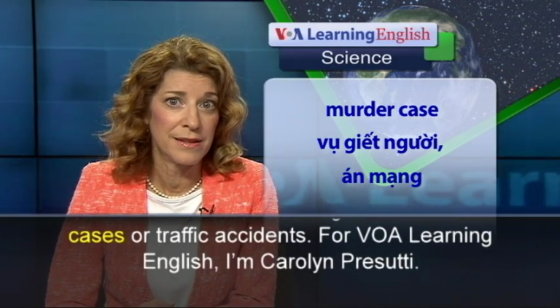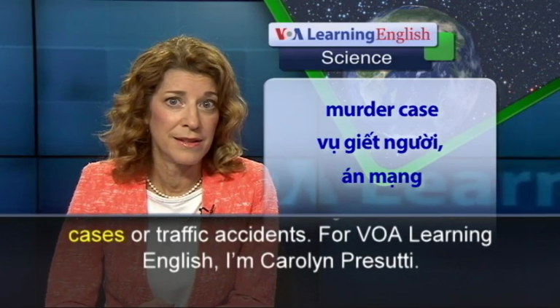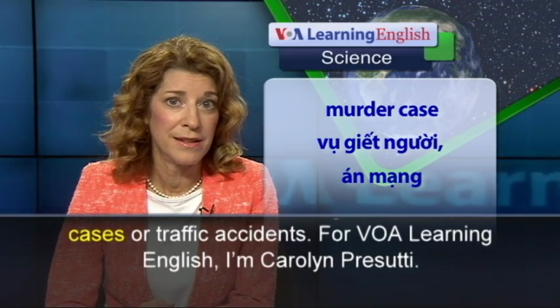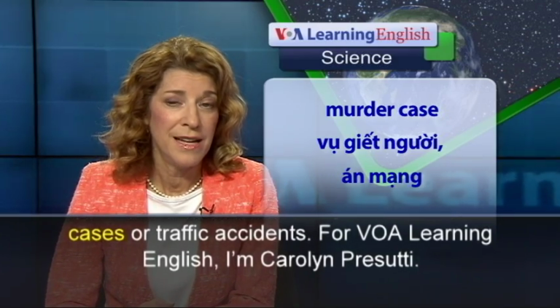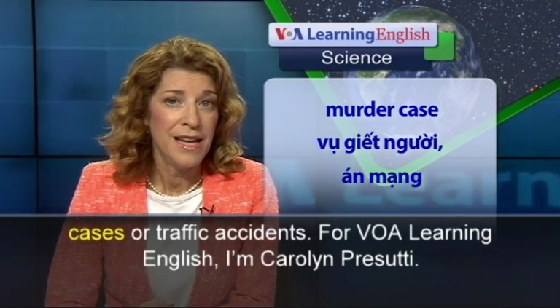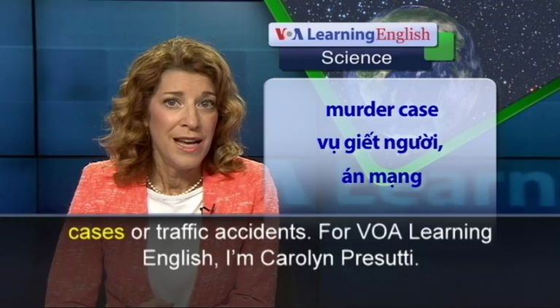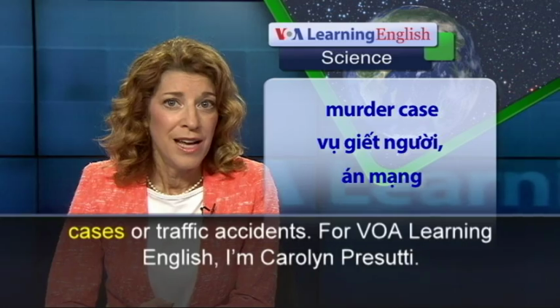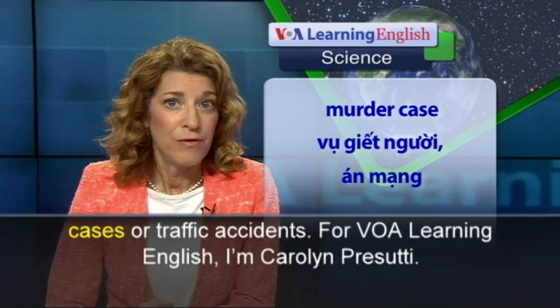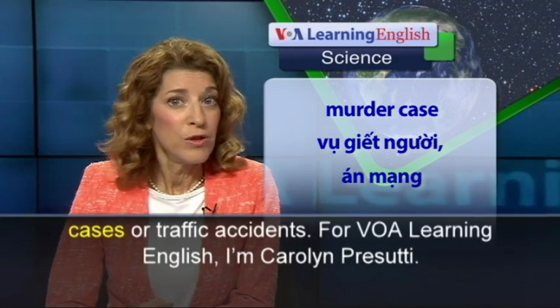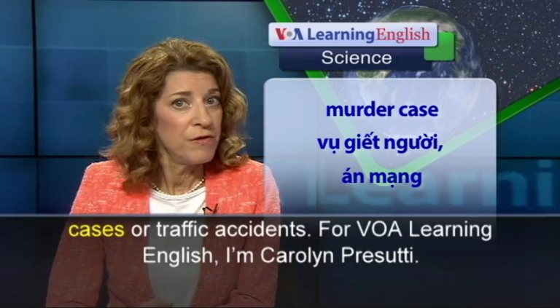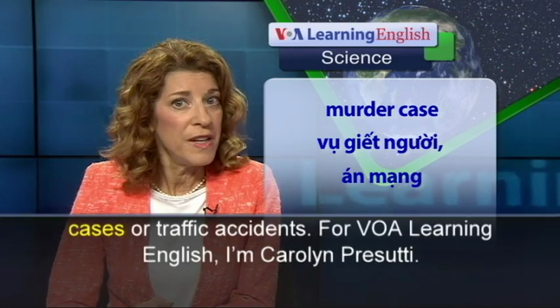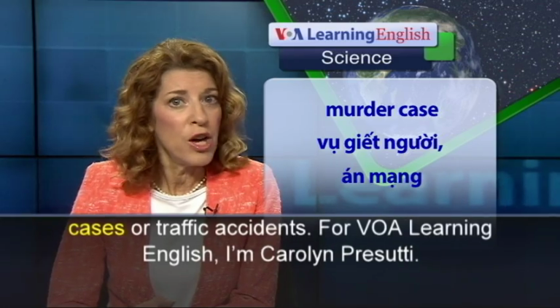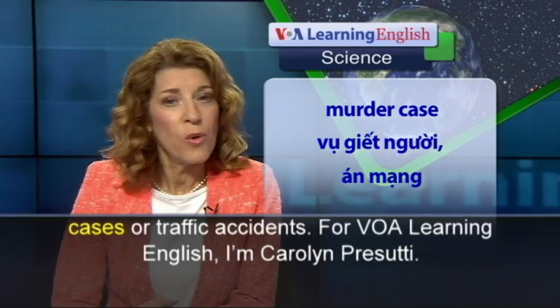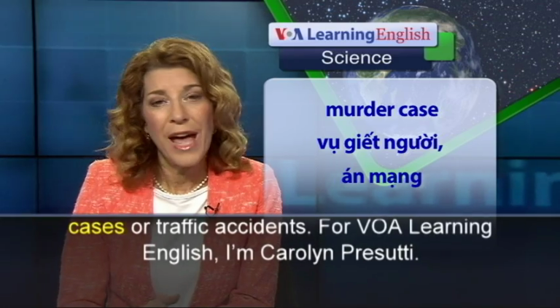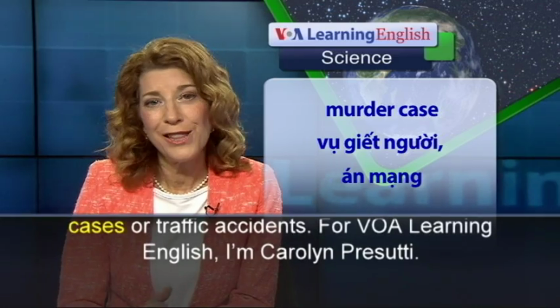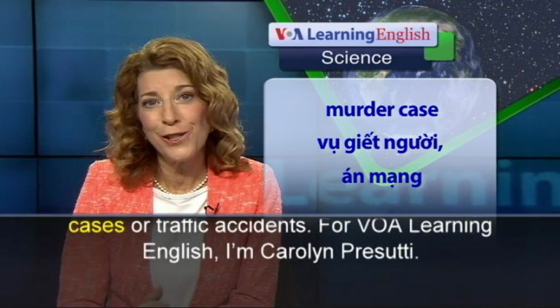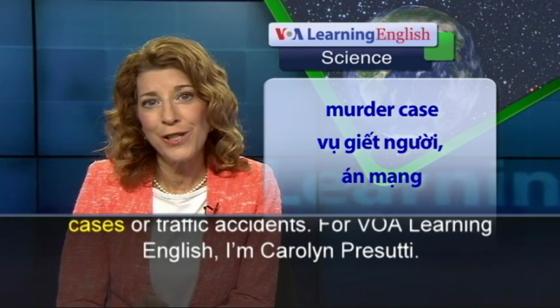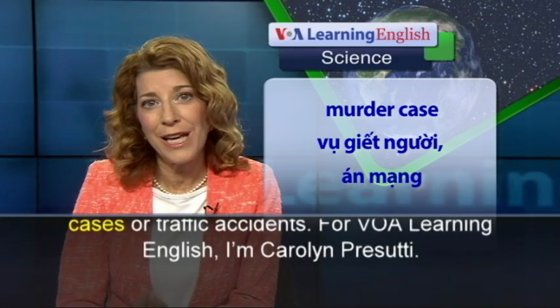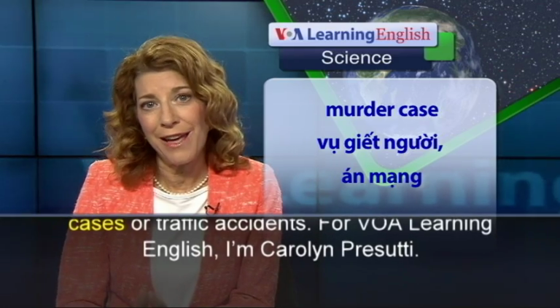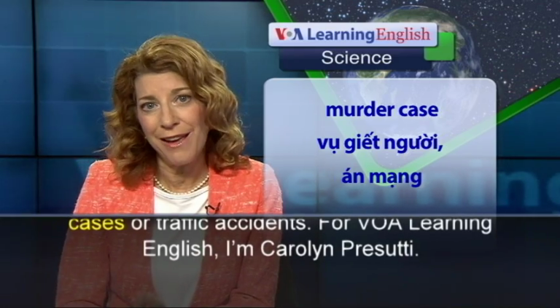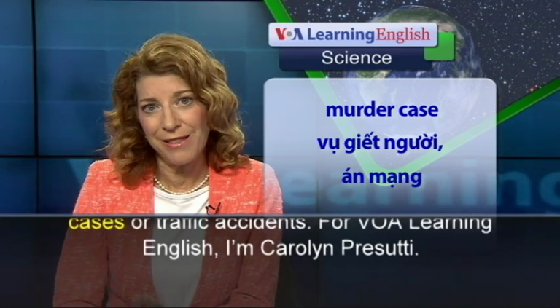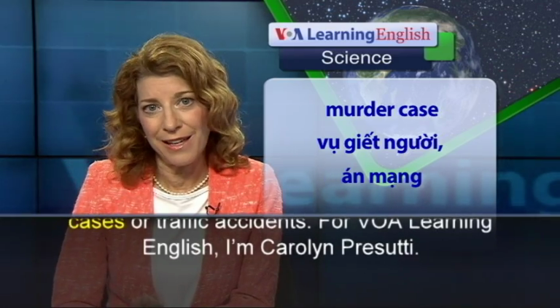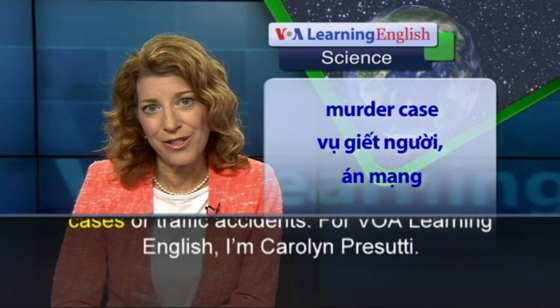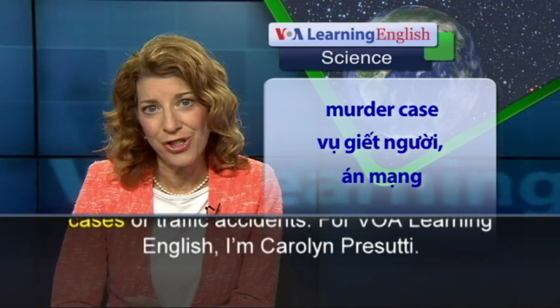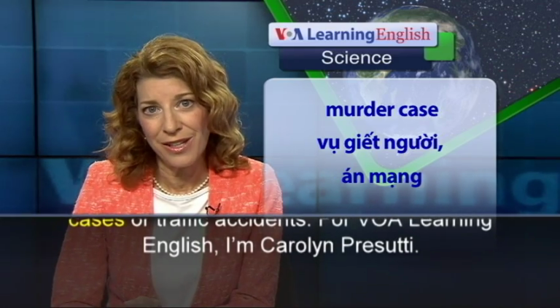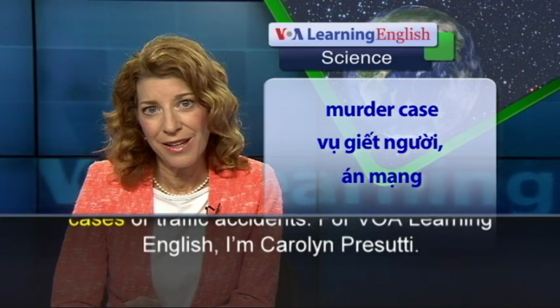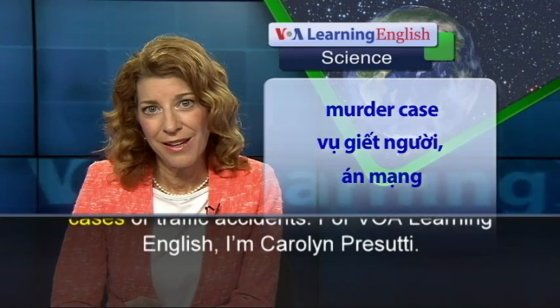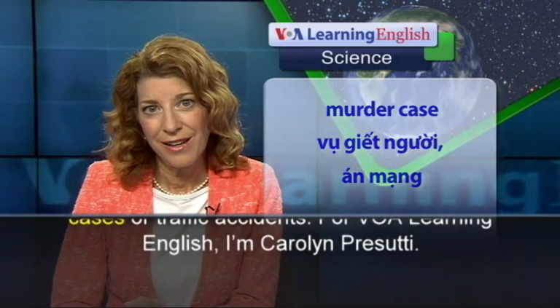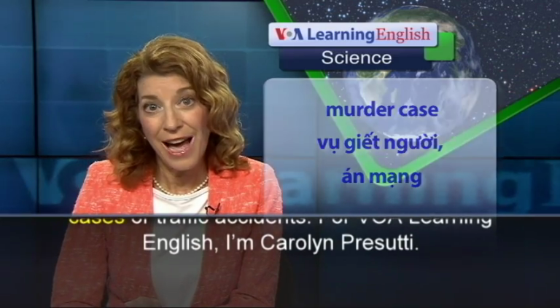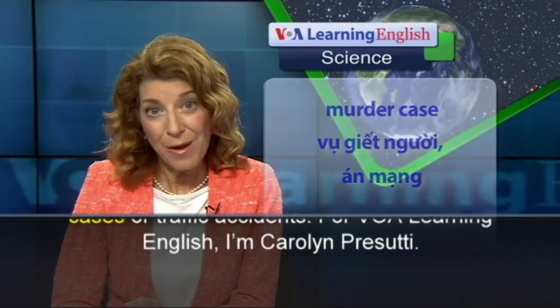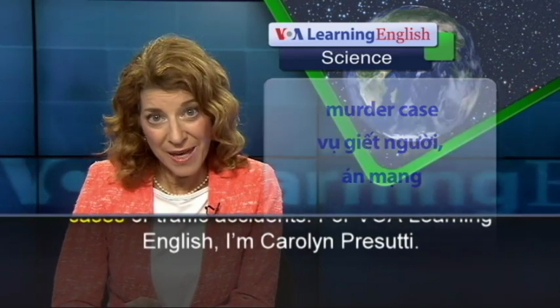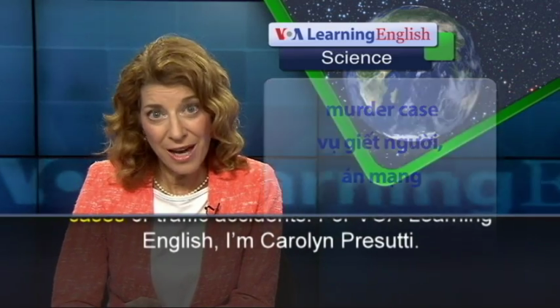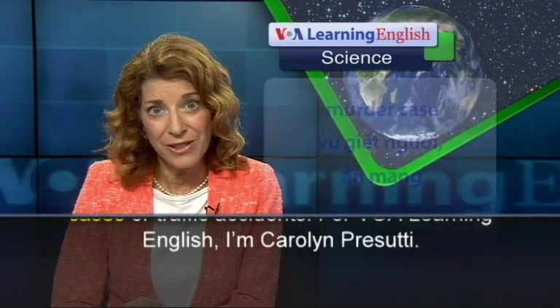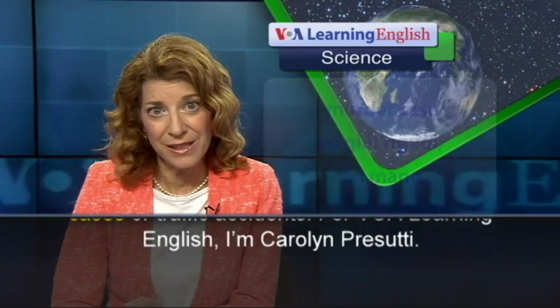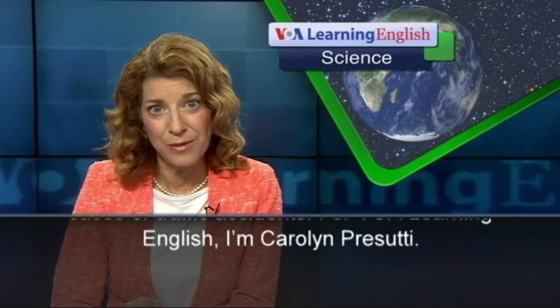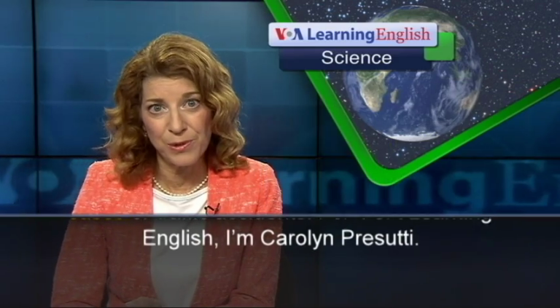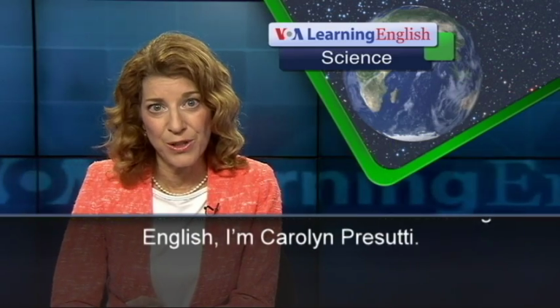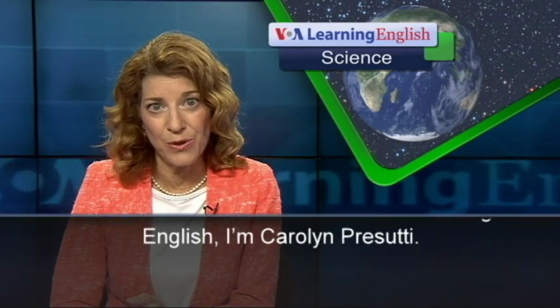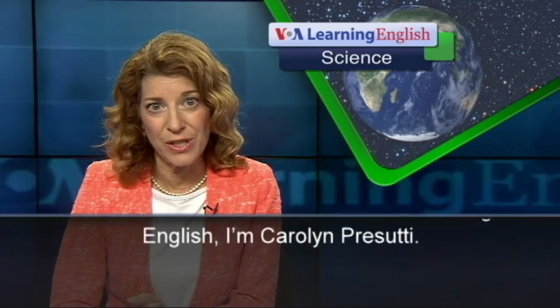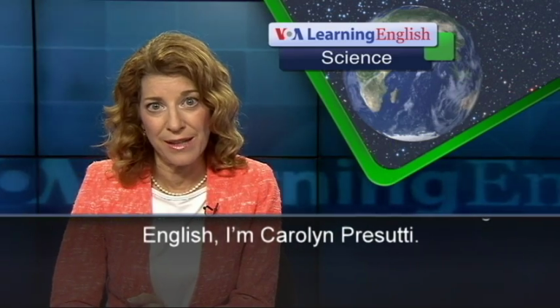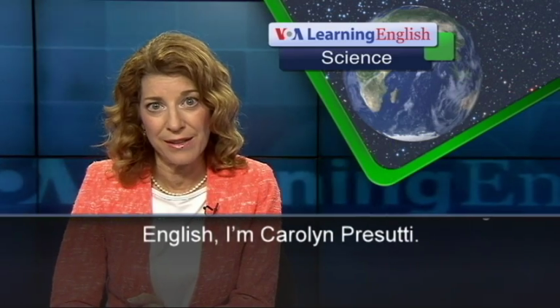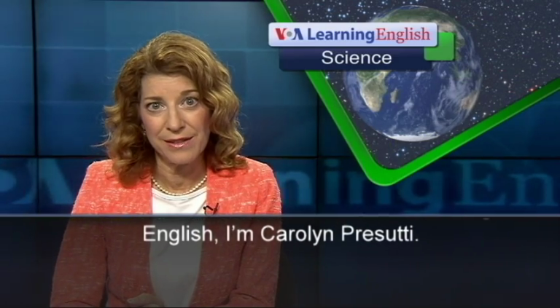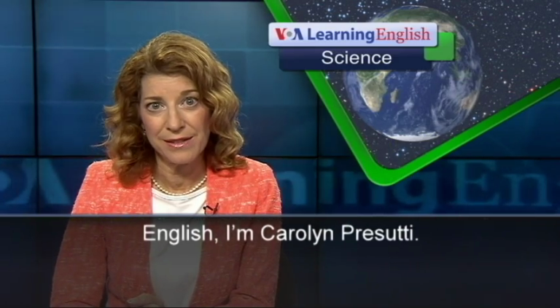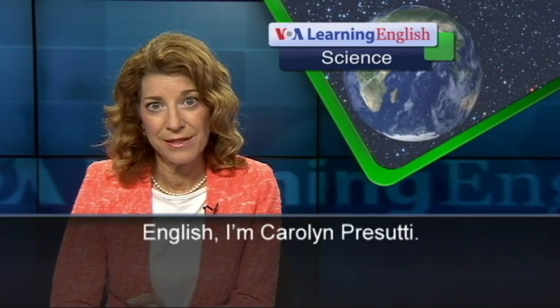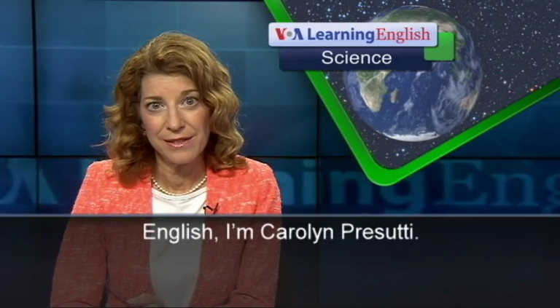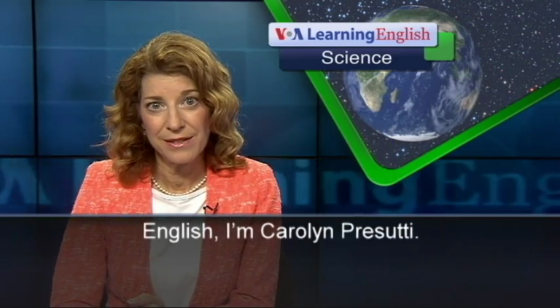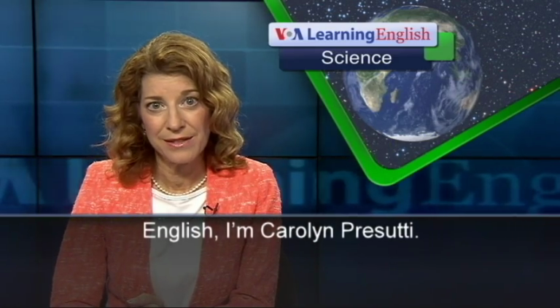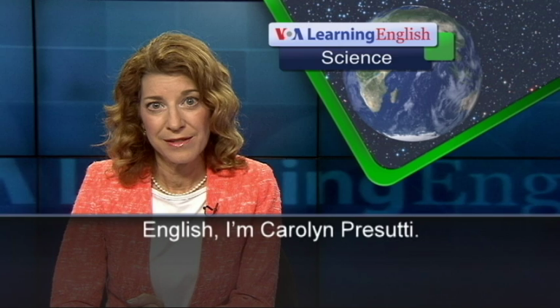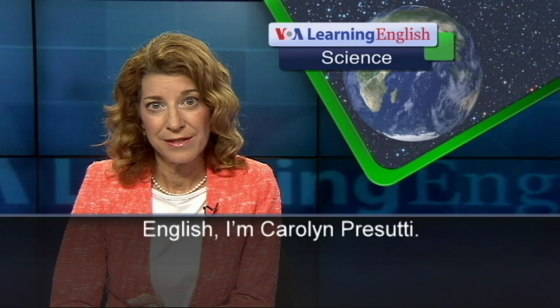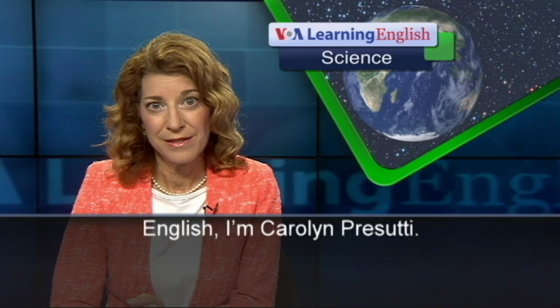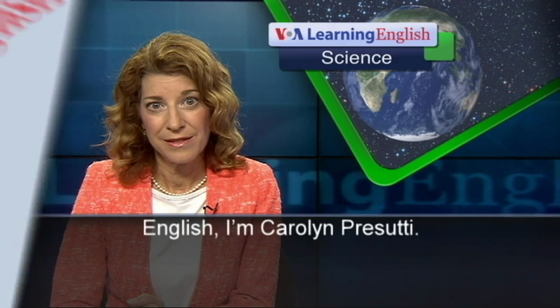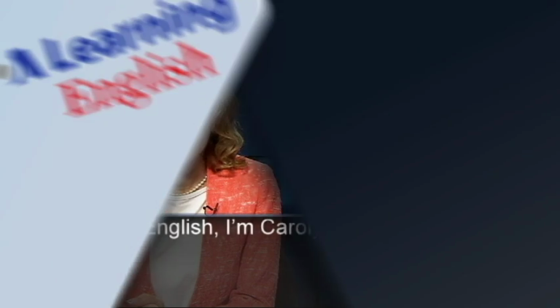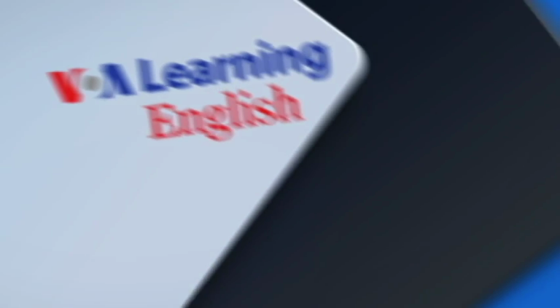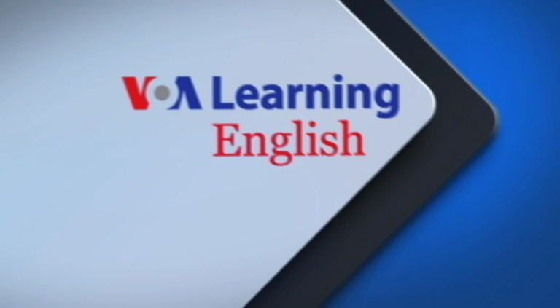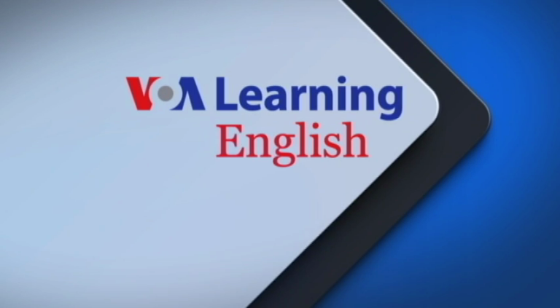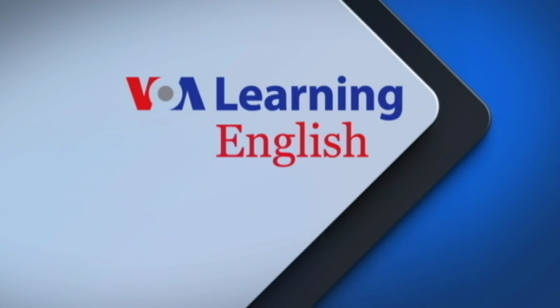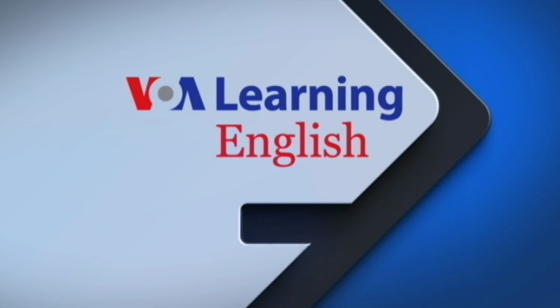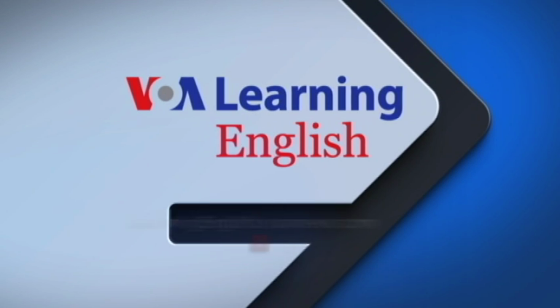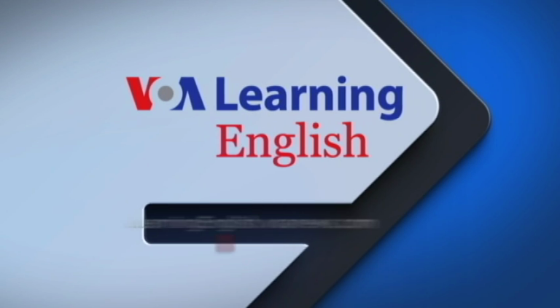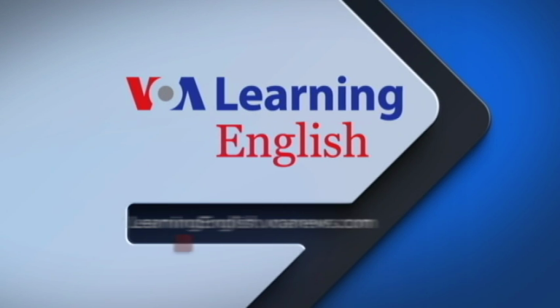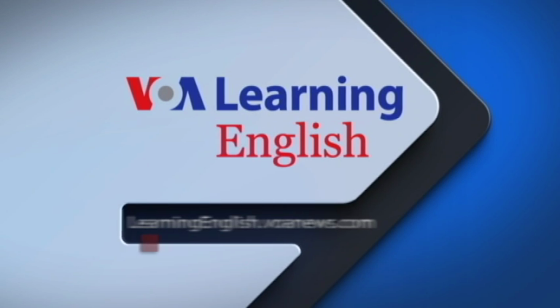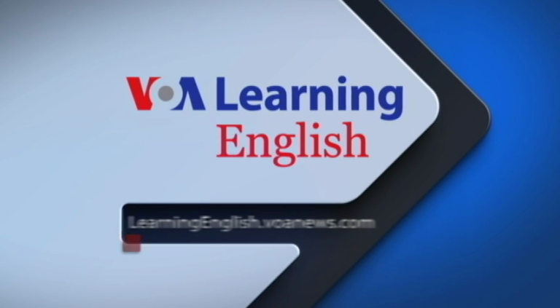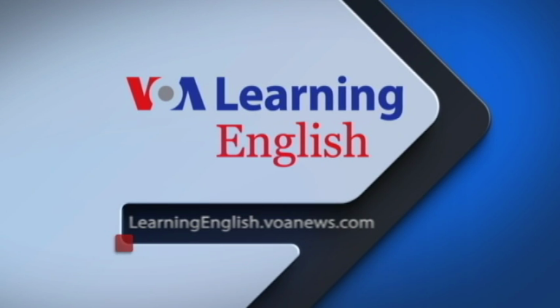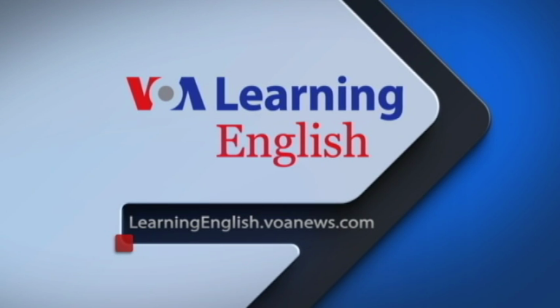For VOA Learning English, I'm Carolyn Persuti.